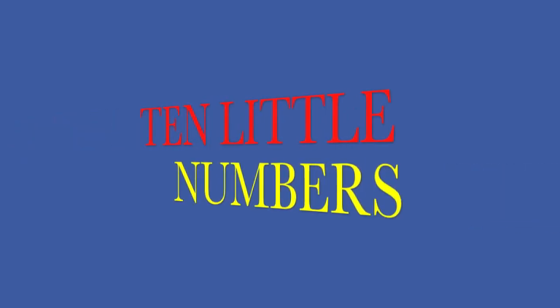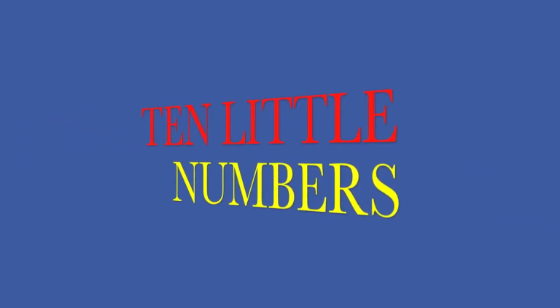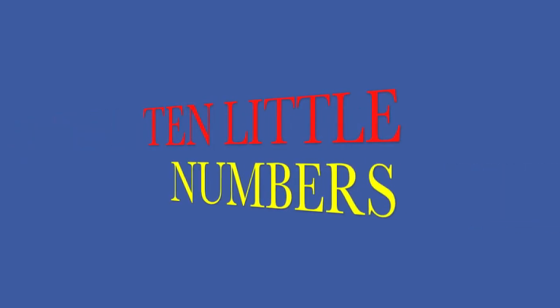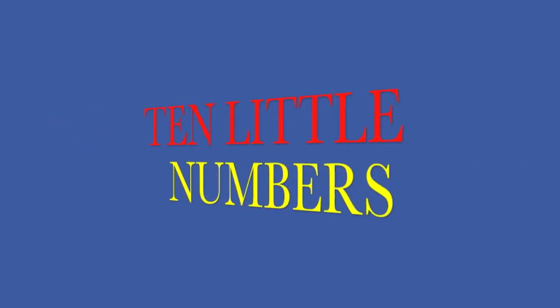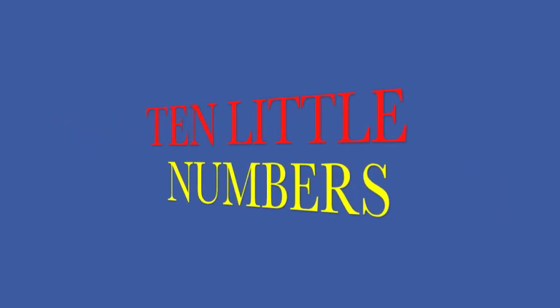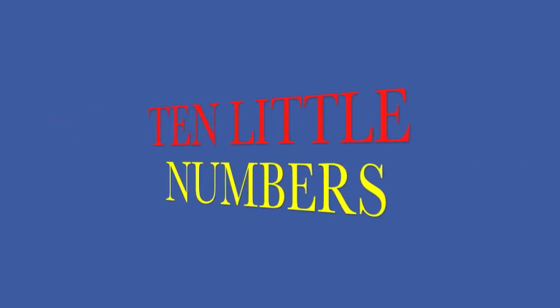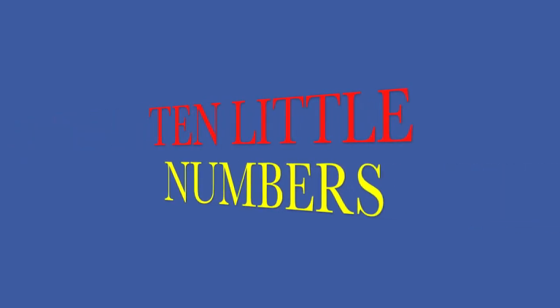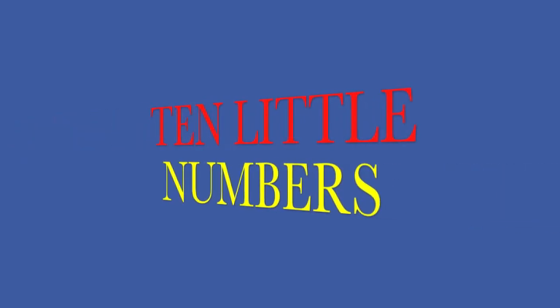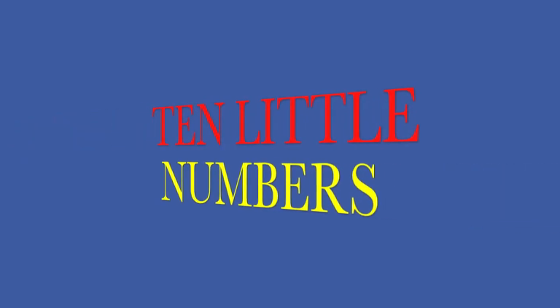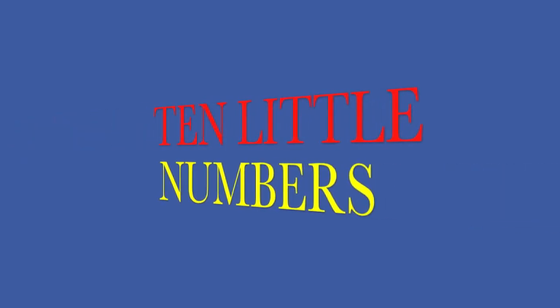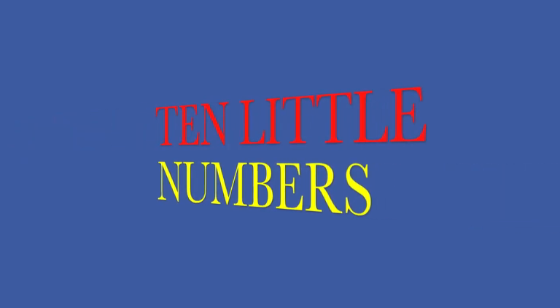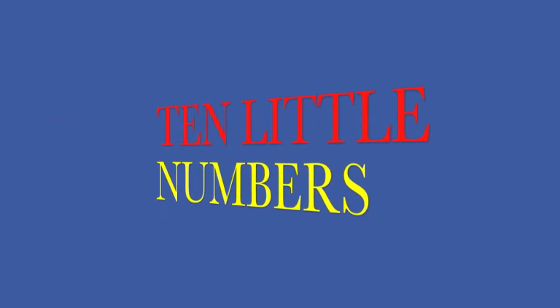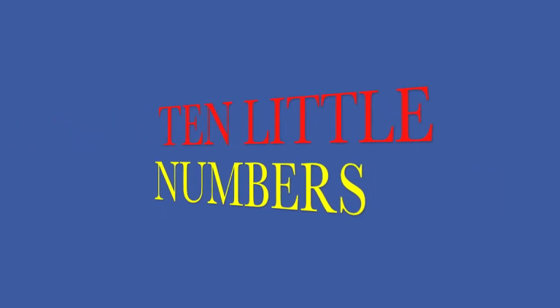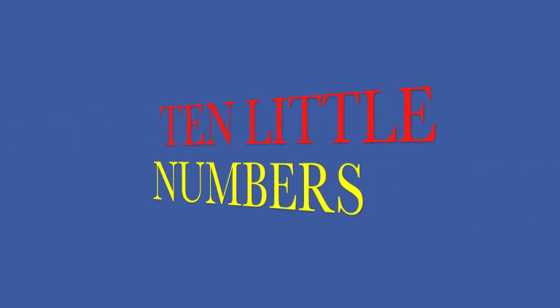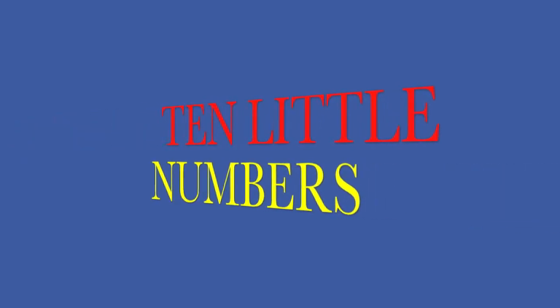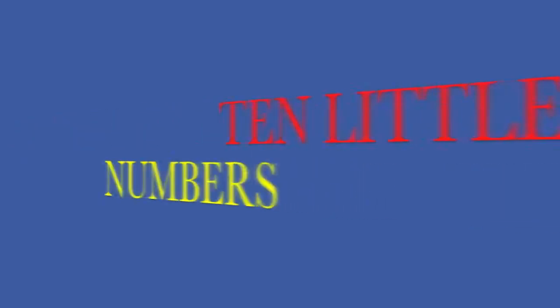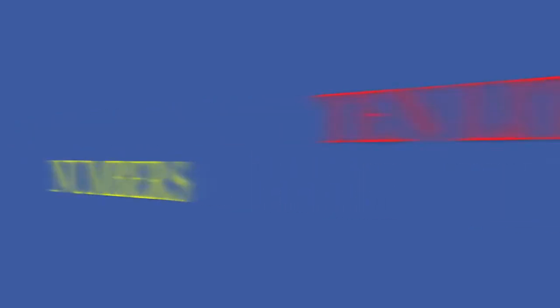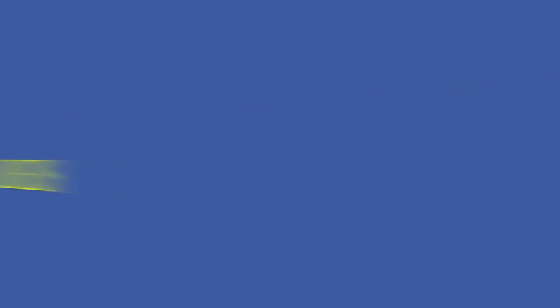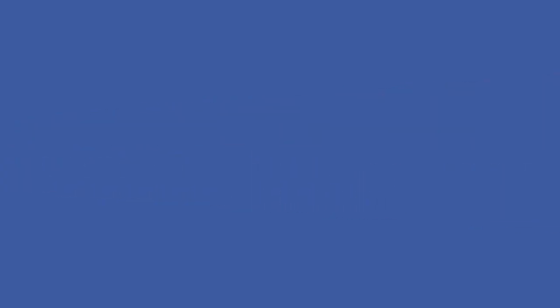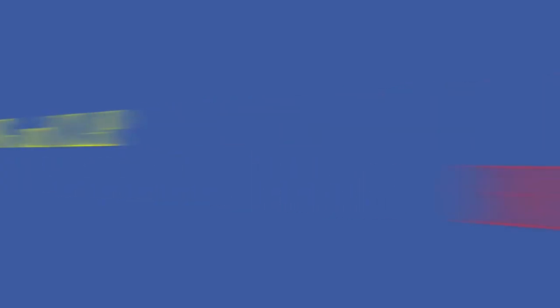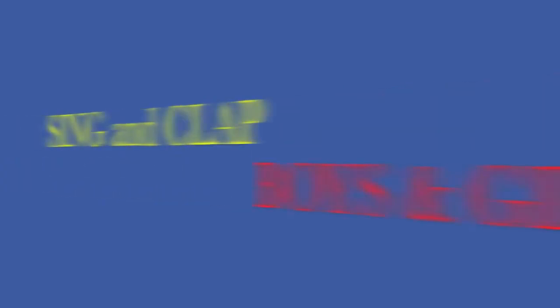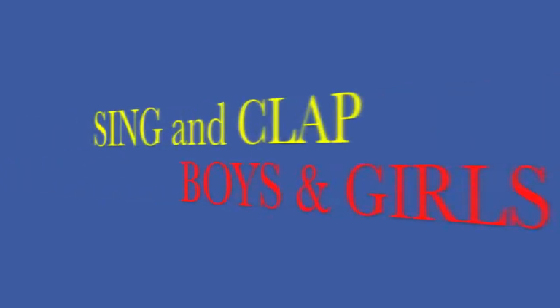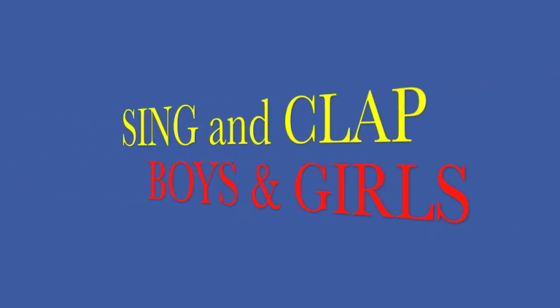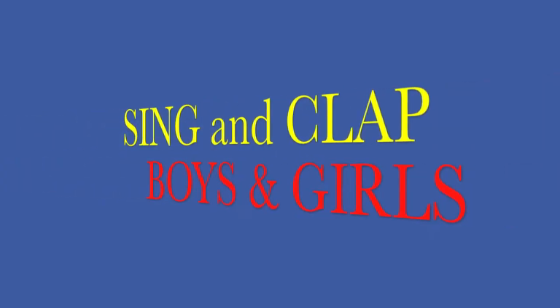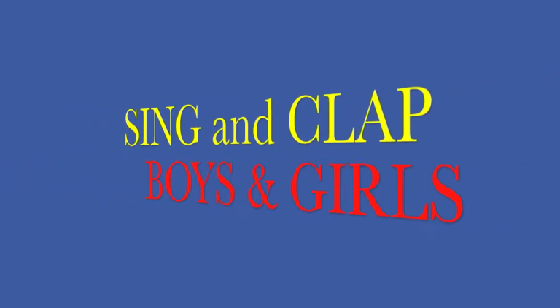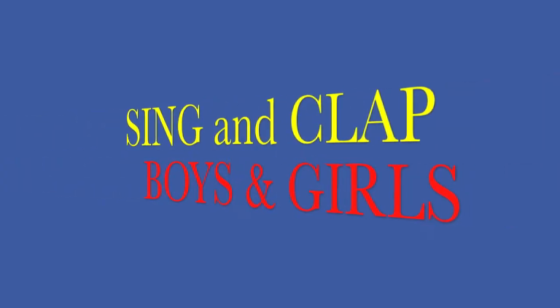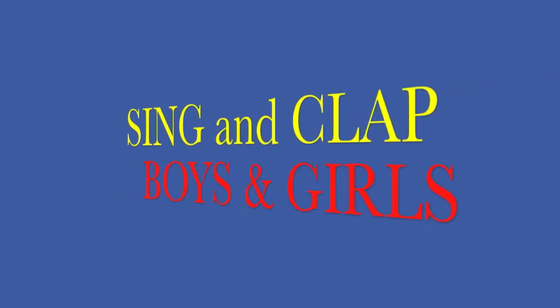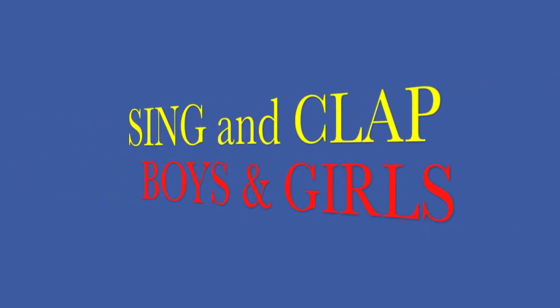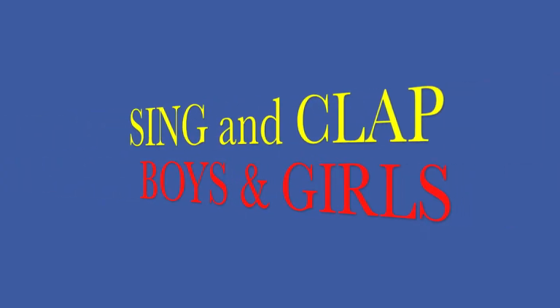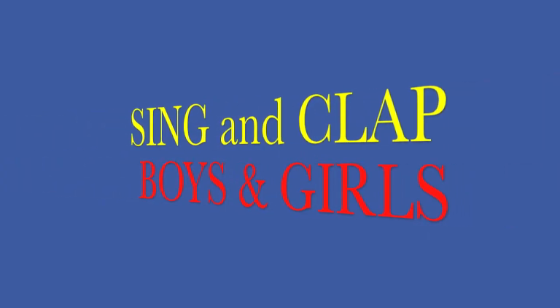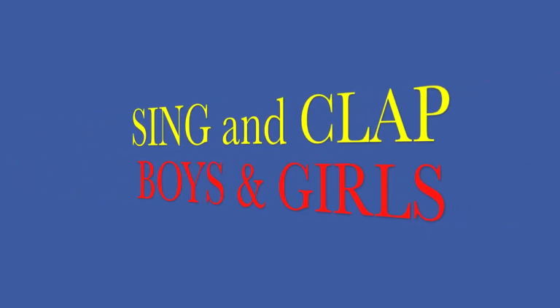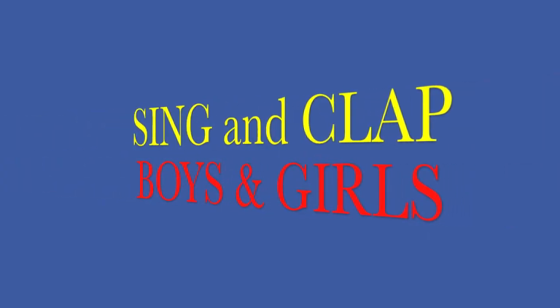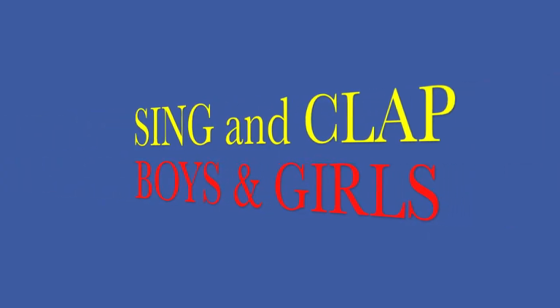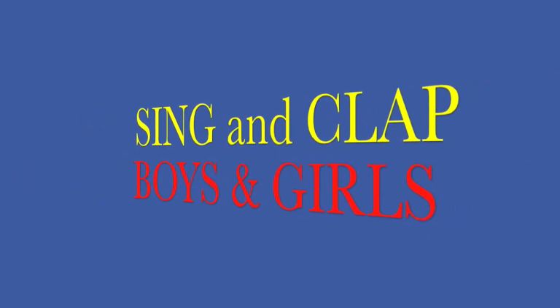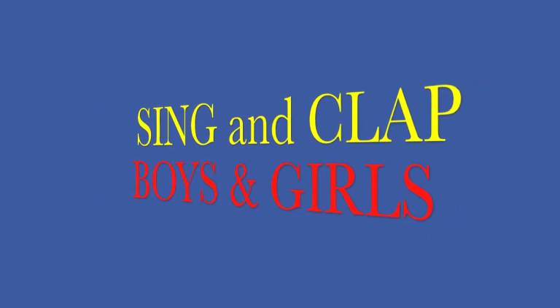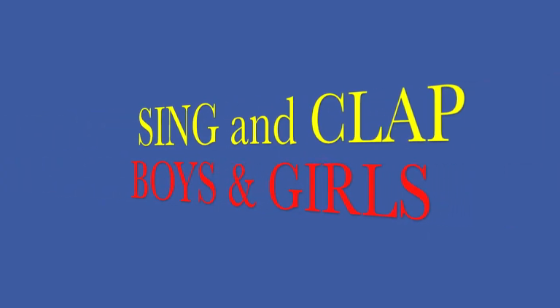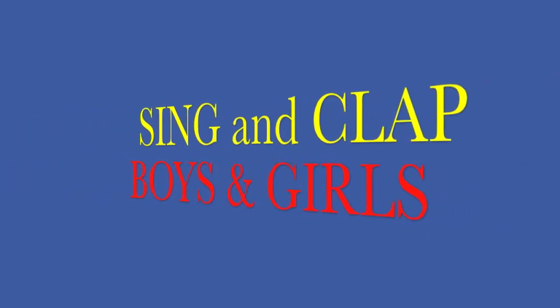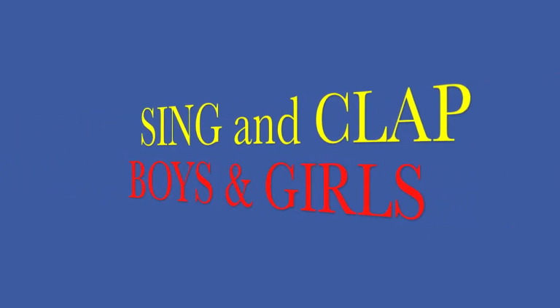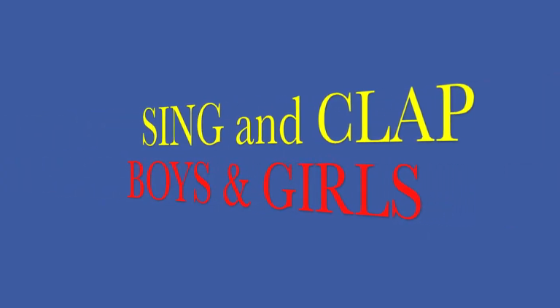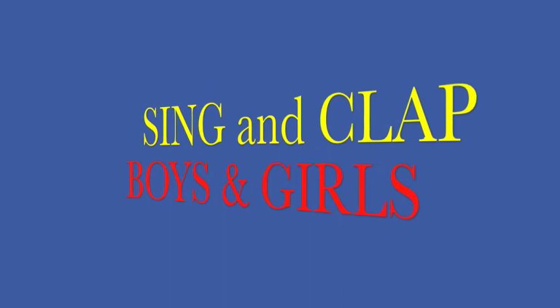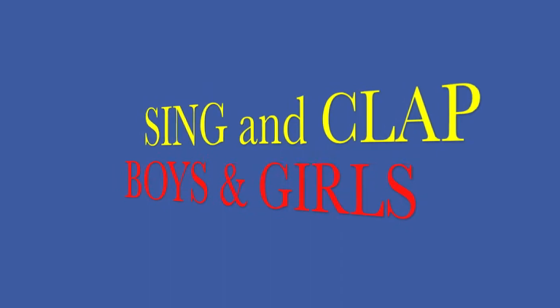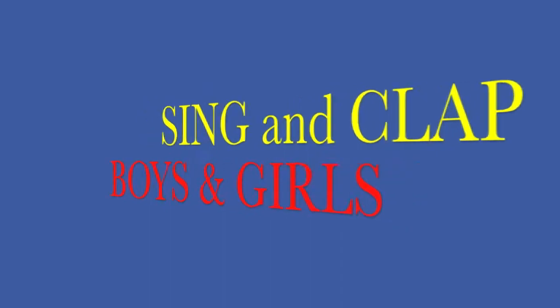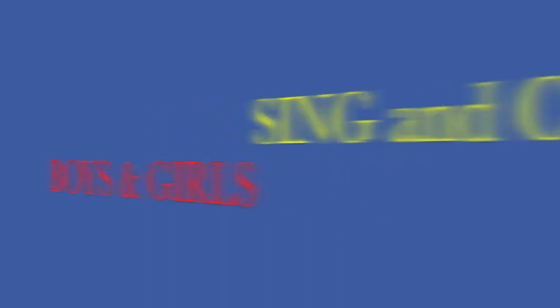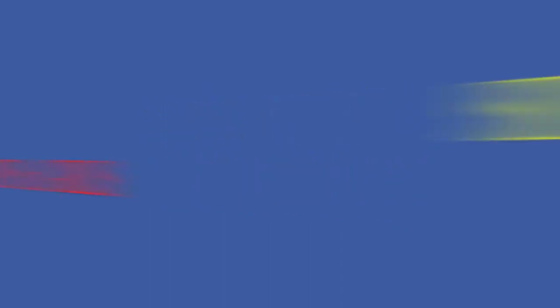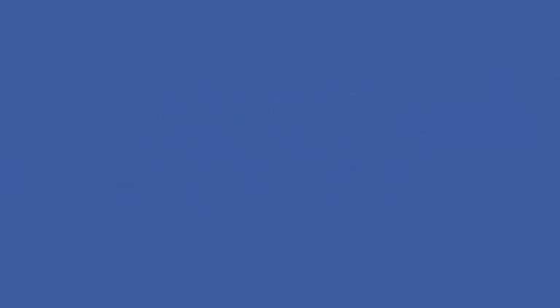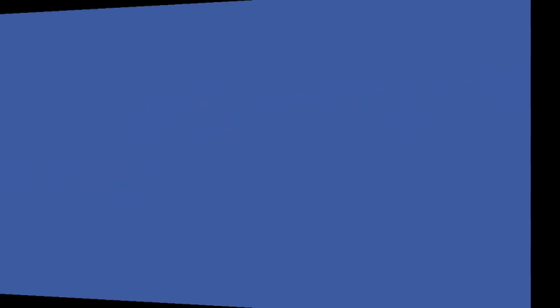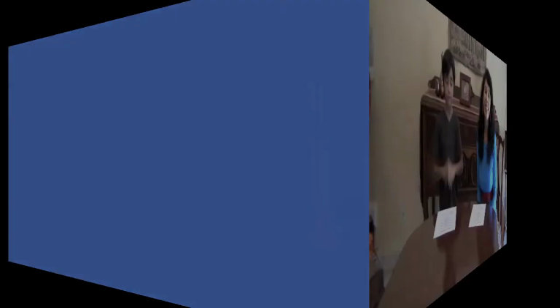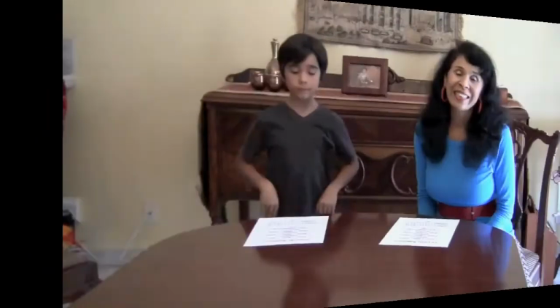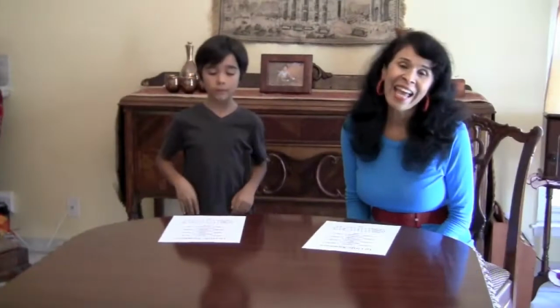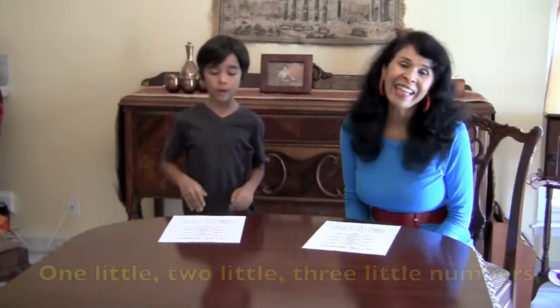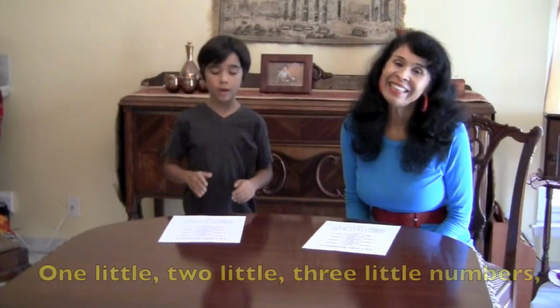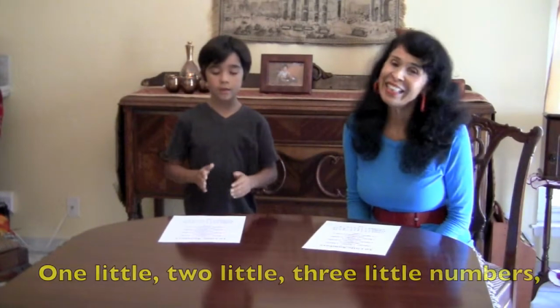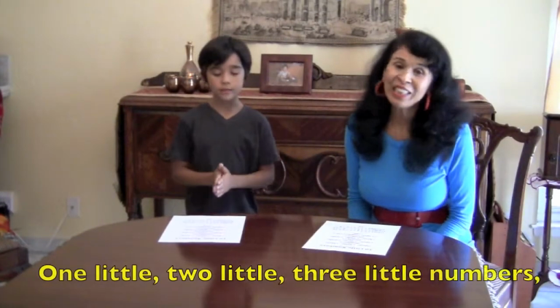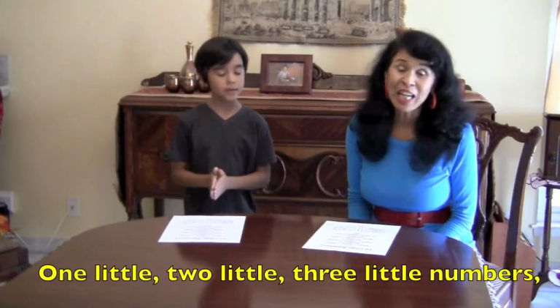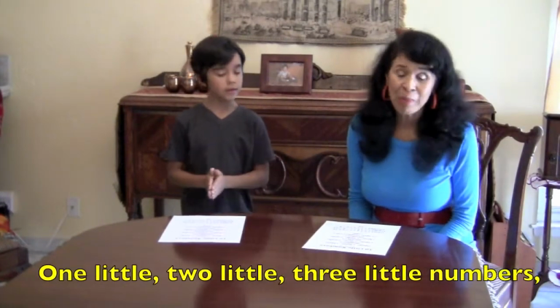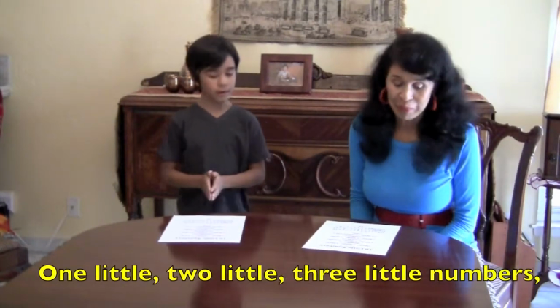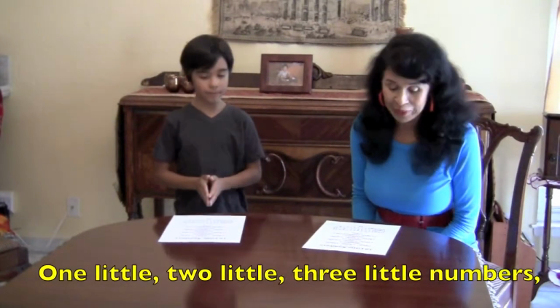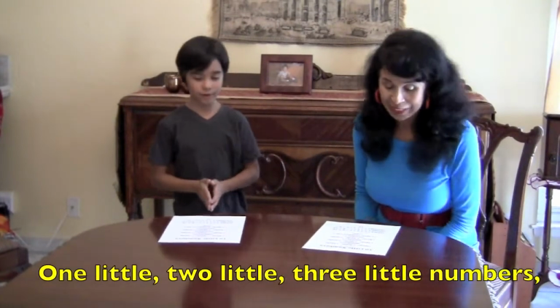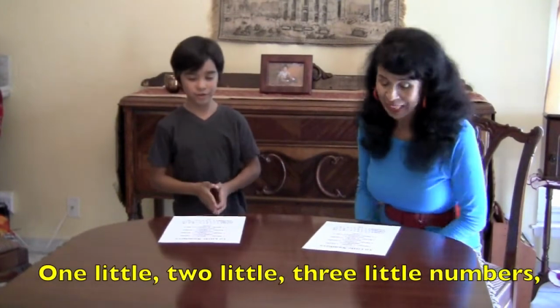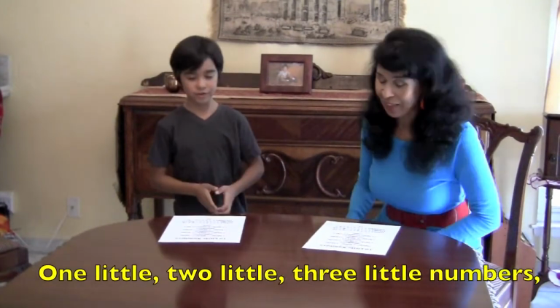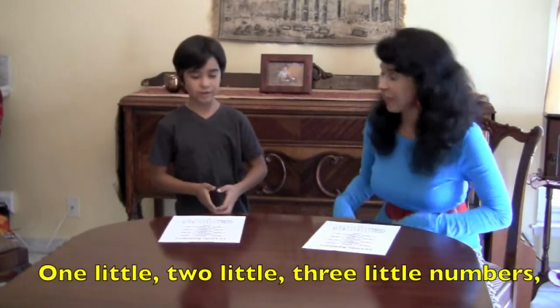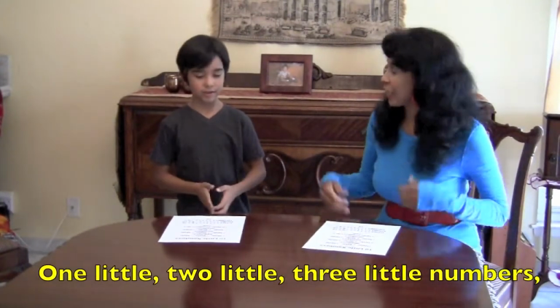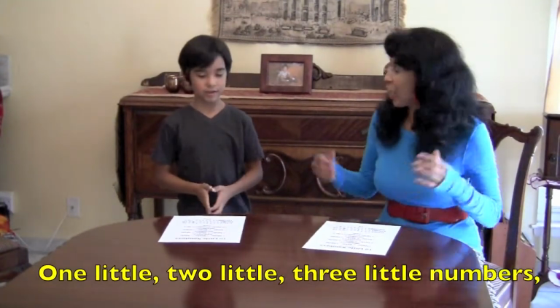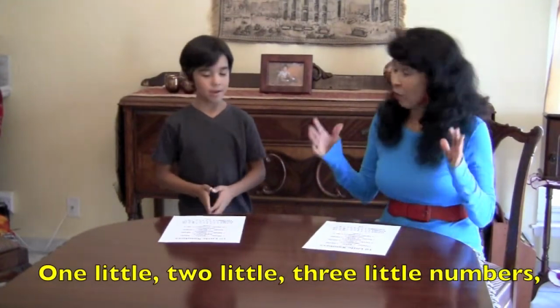Ten Little Numbers. Sing and clap, boys and girls. Ten Little Numbers. Here we go.